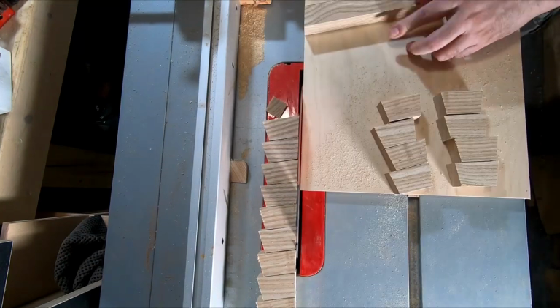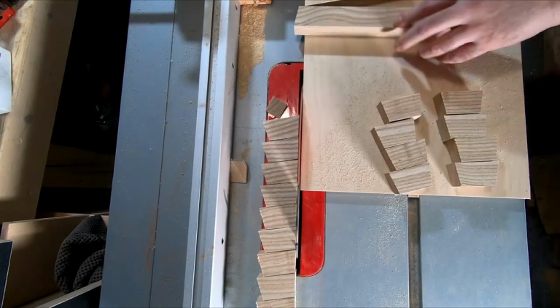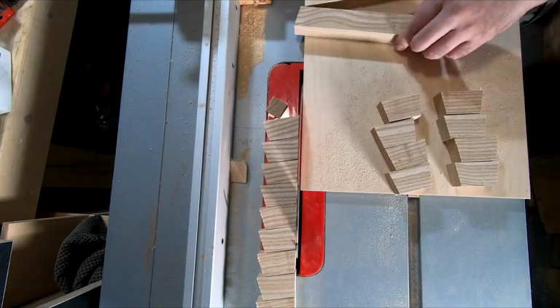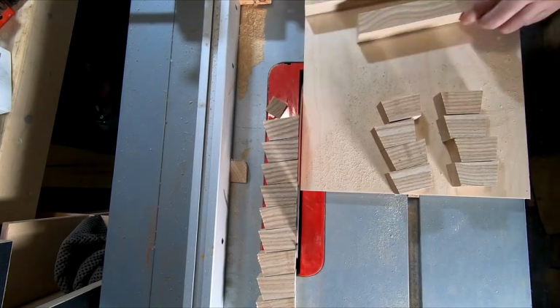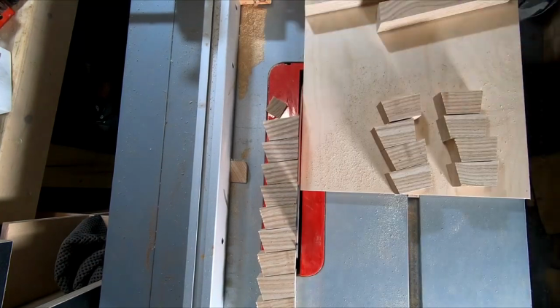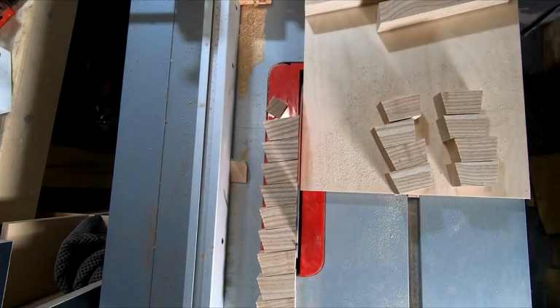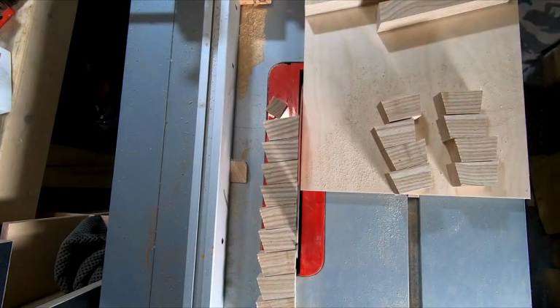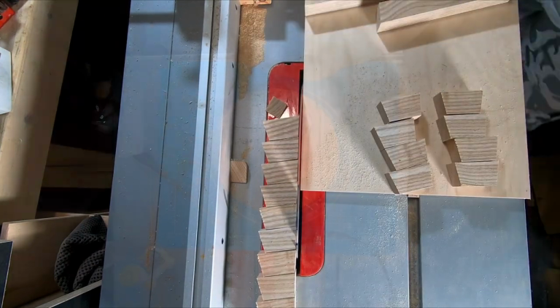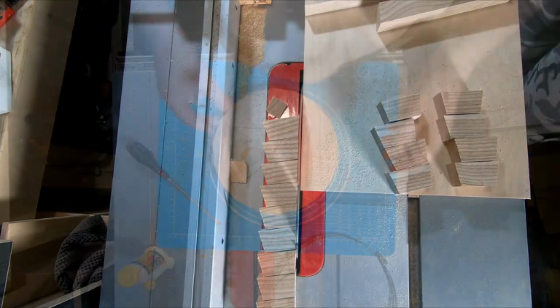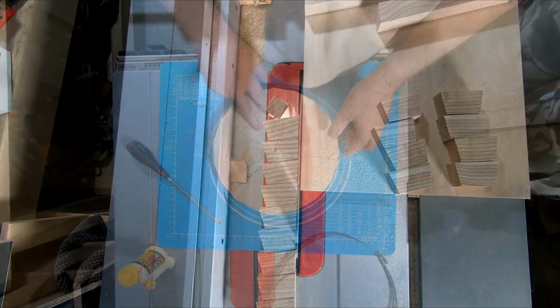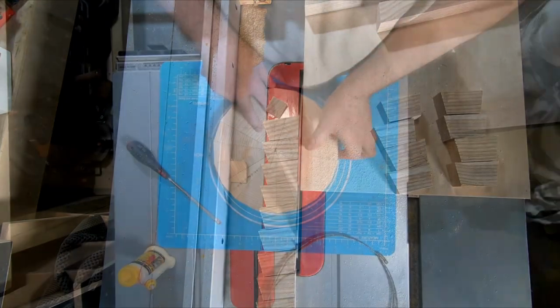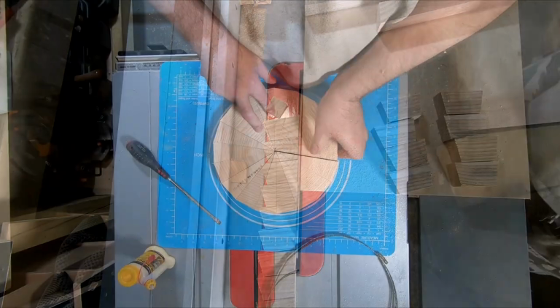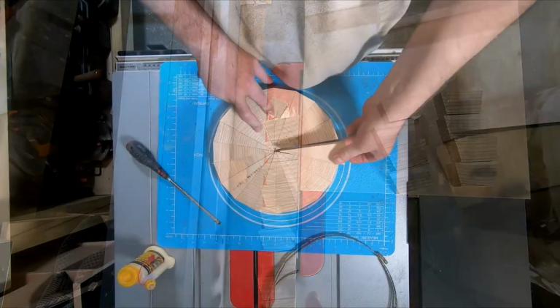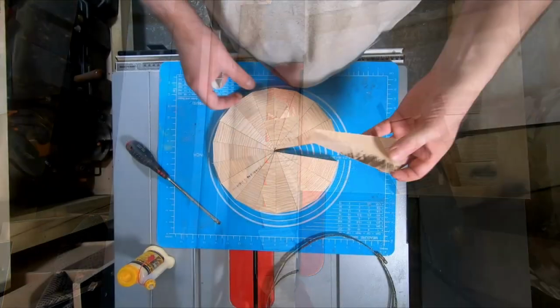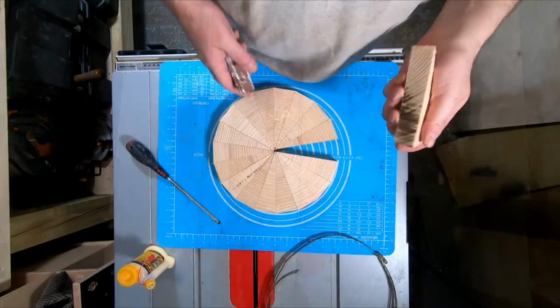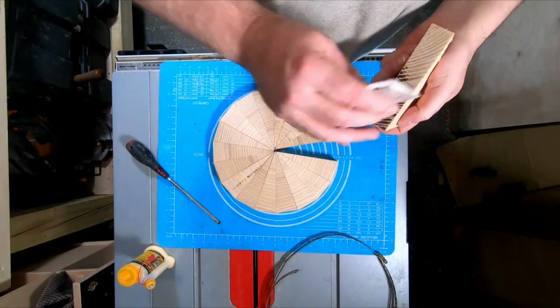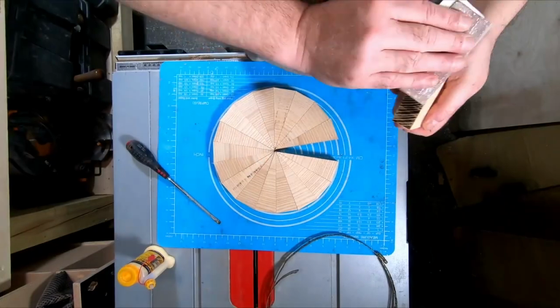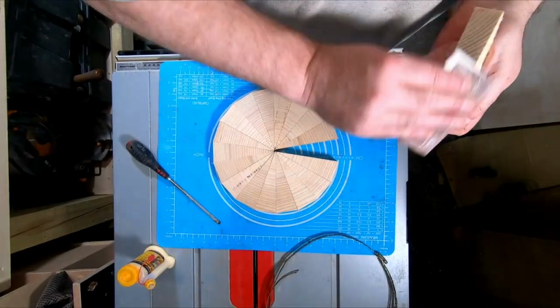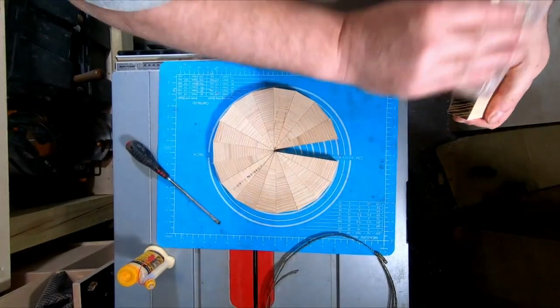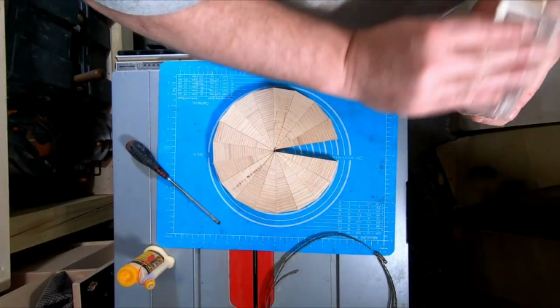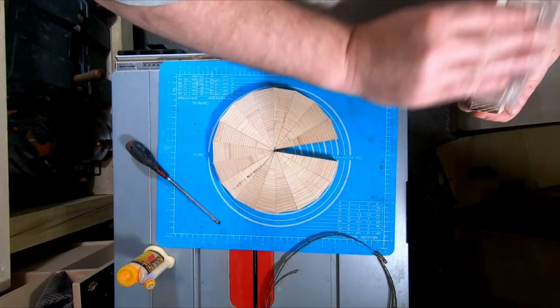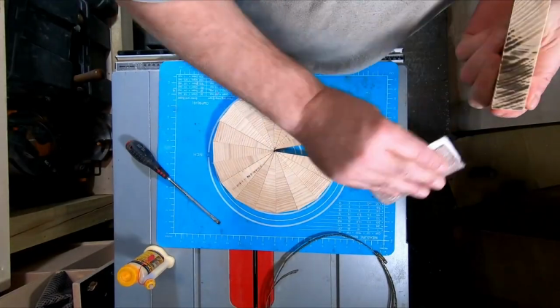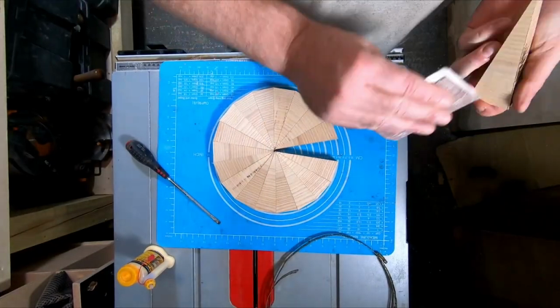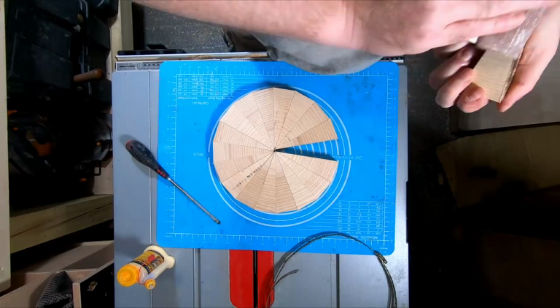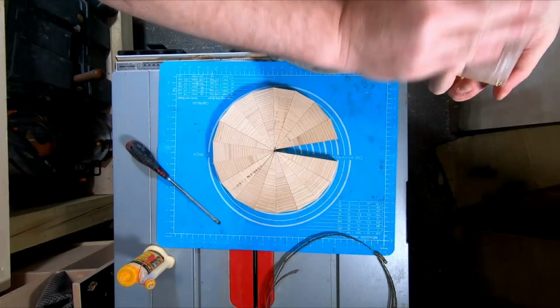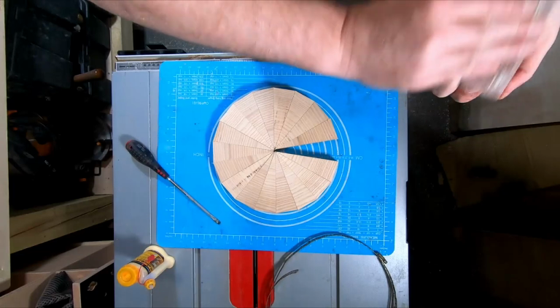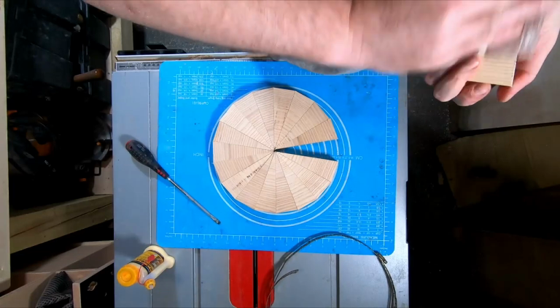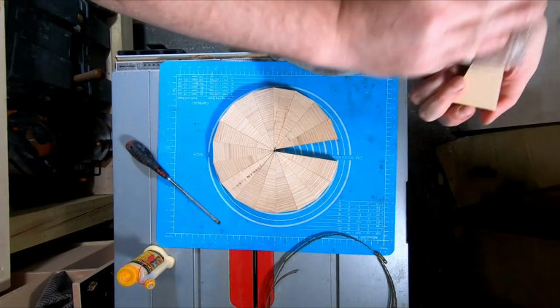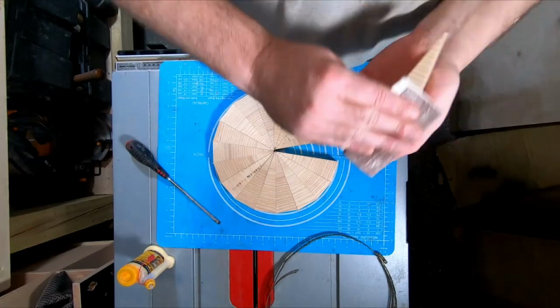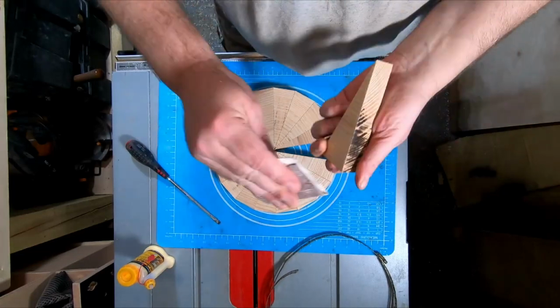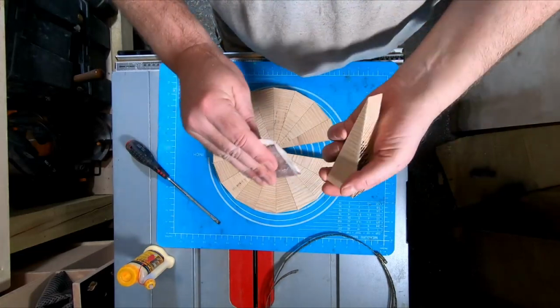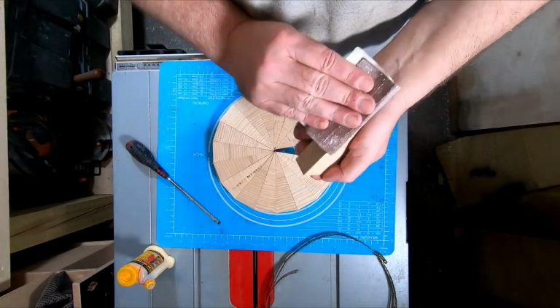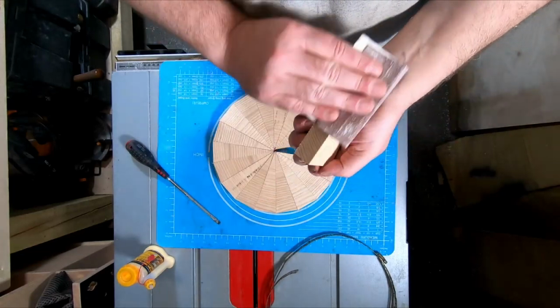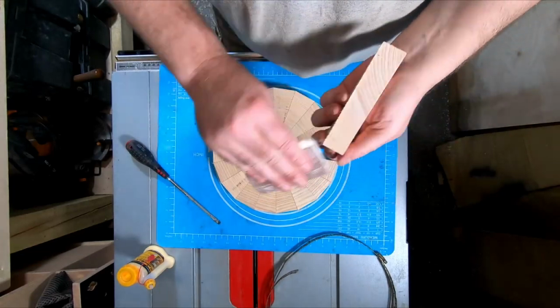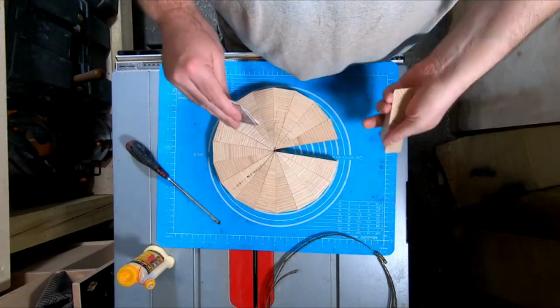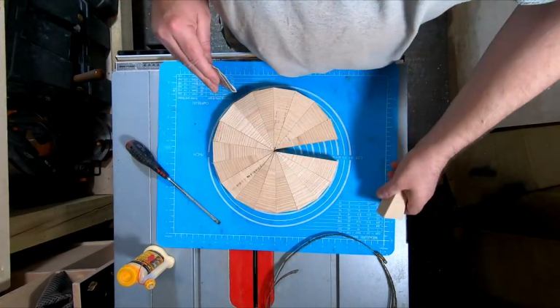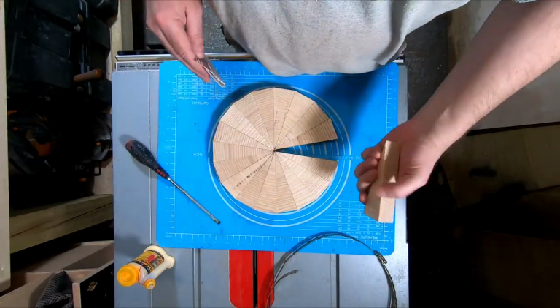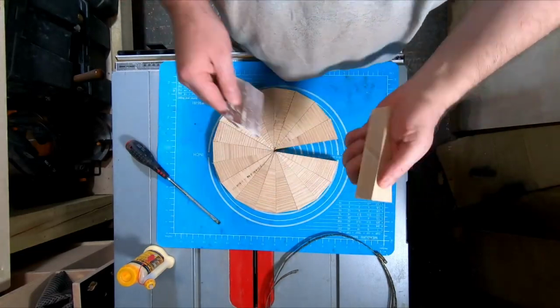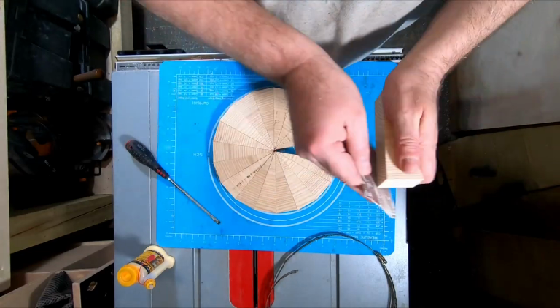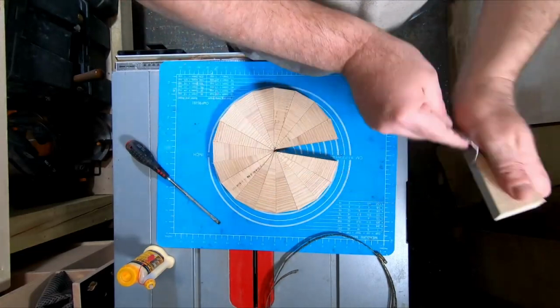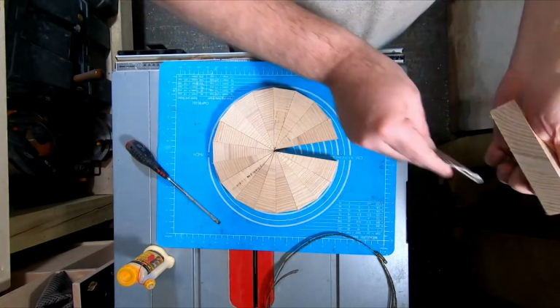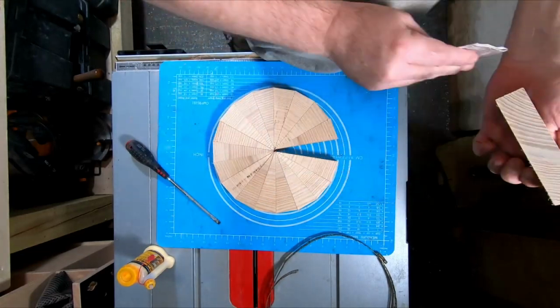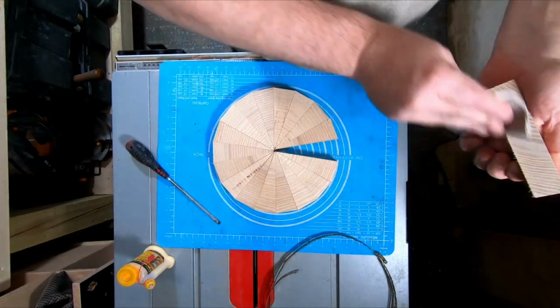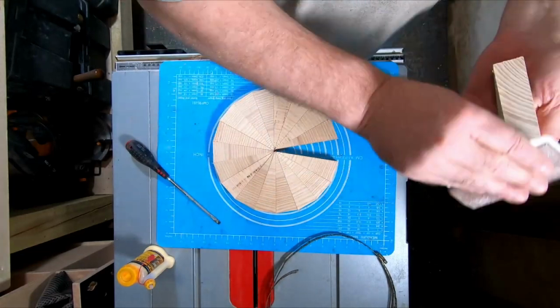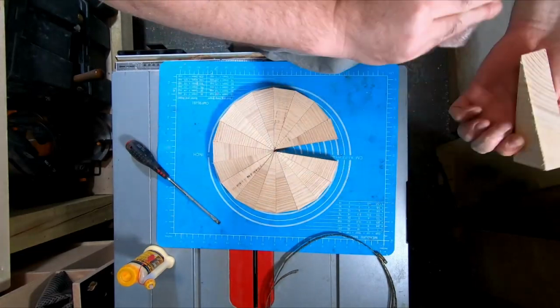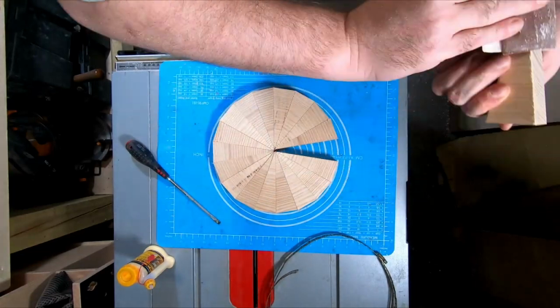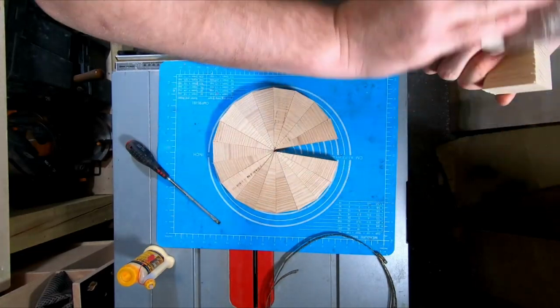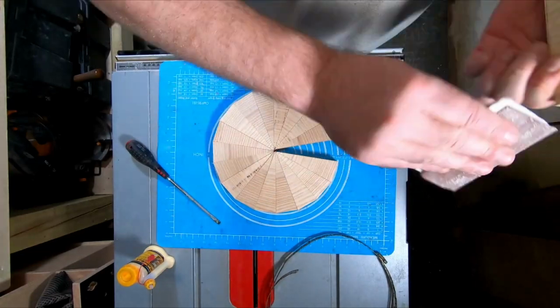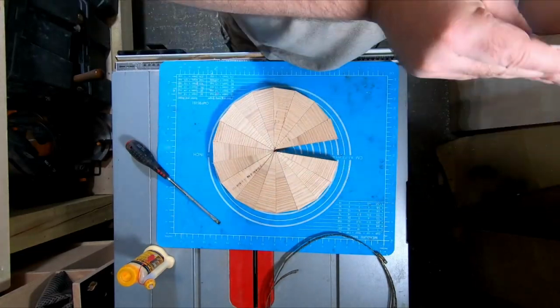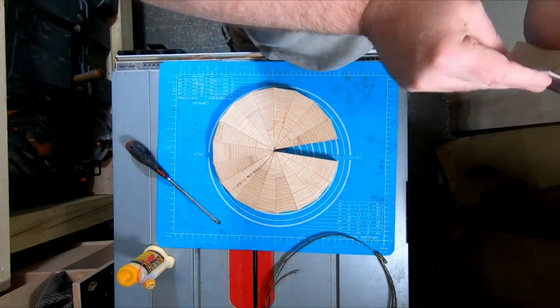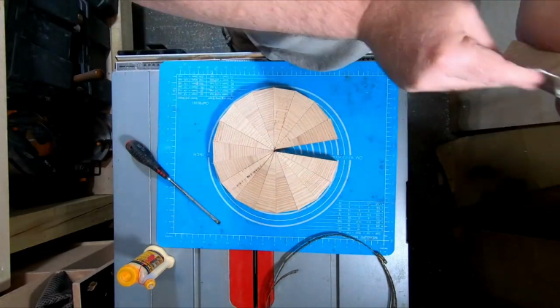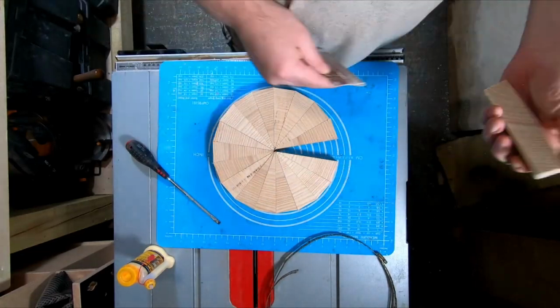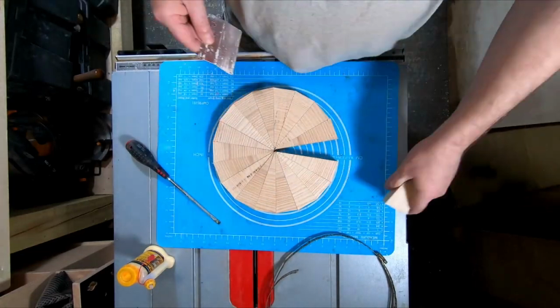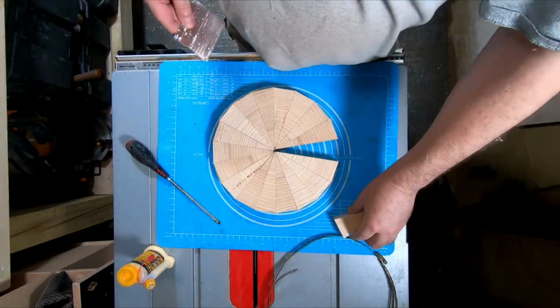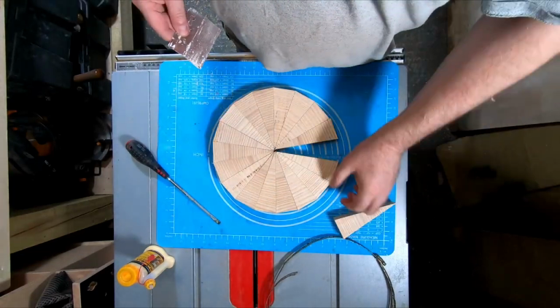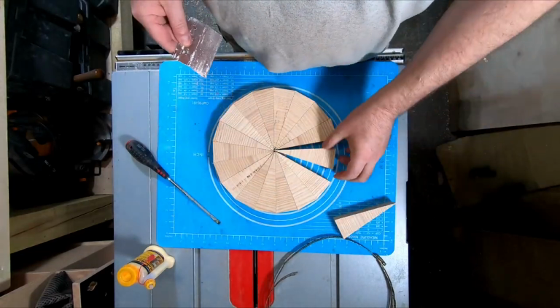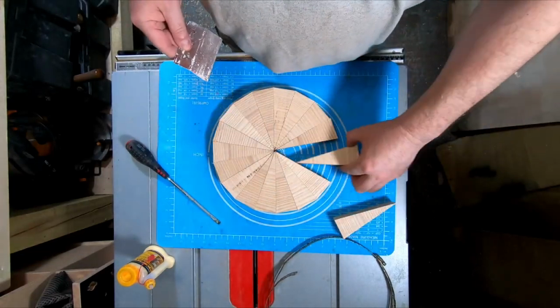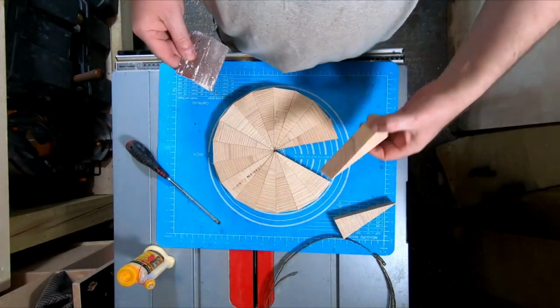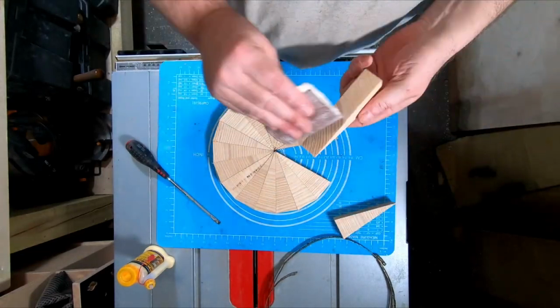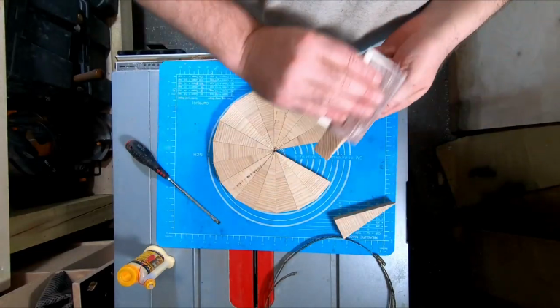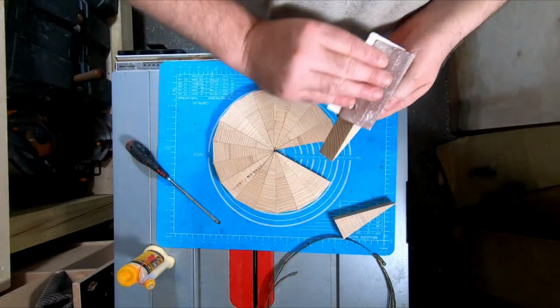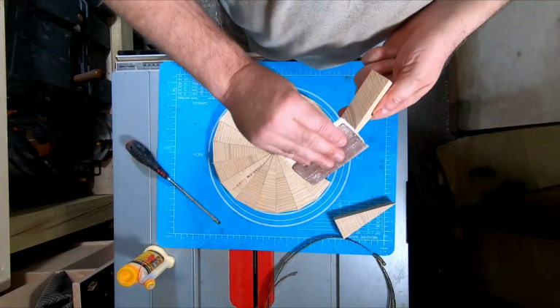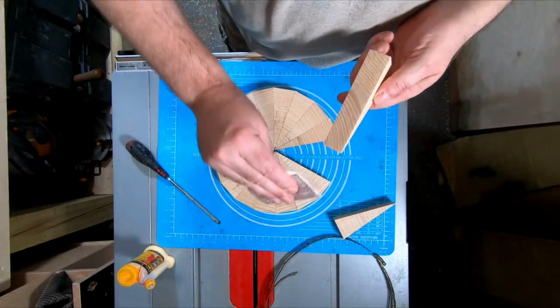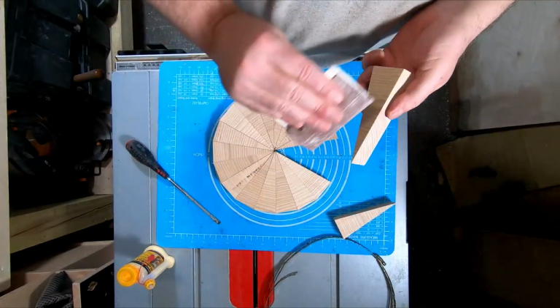Once all the segments were cut, each one had to be sanded to remove any scraggy bits before gluing up into the finished rings.